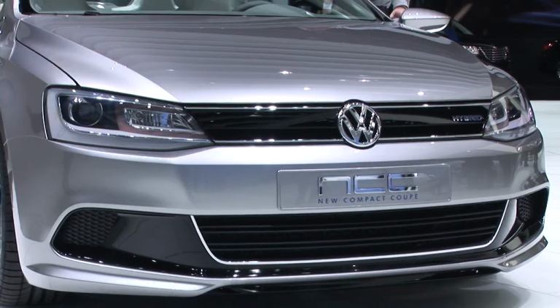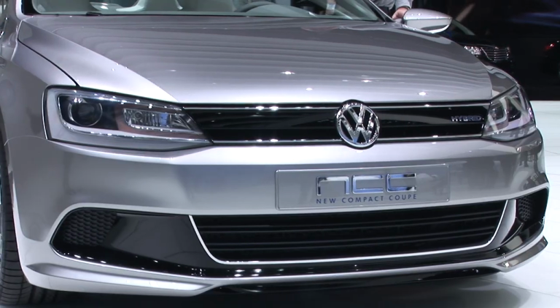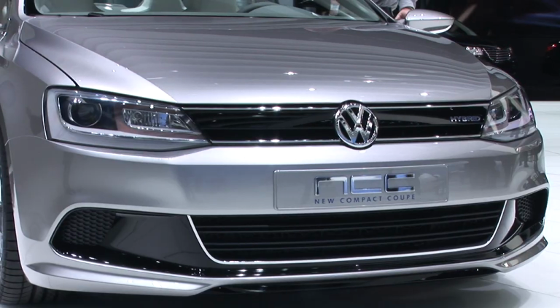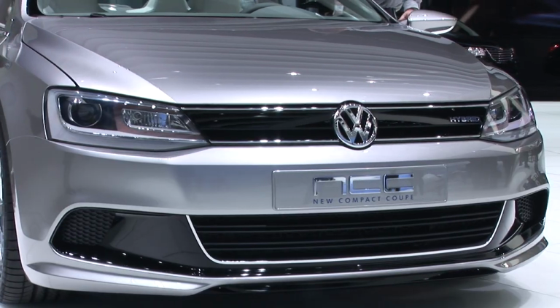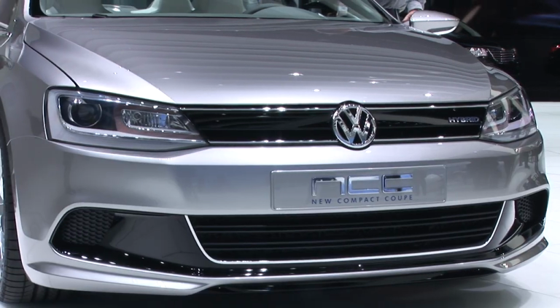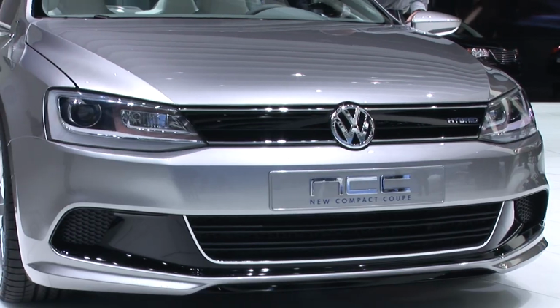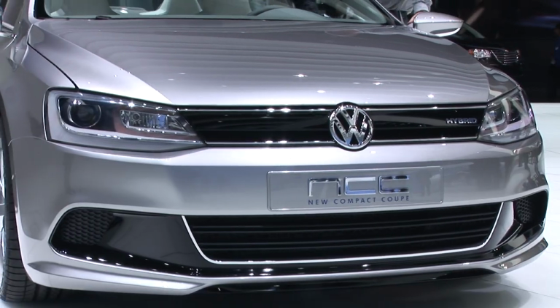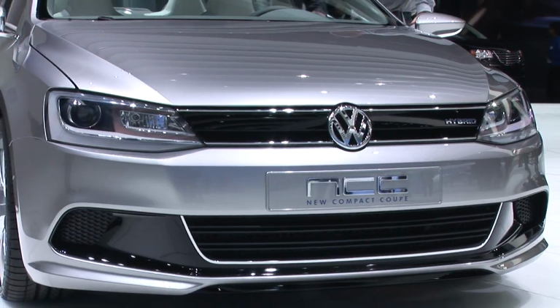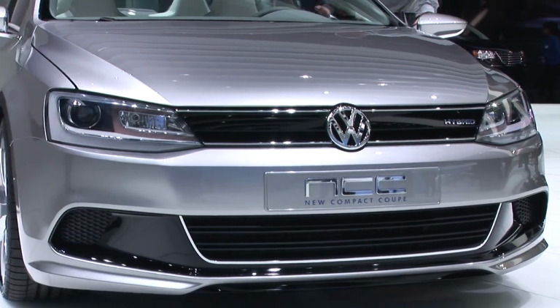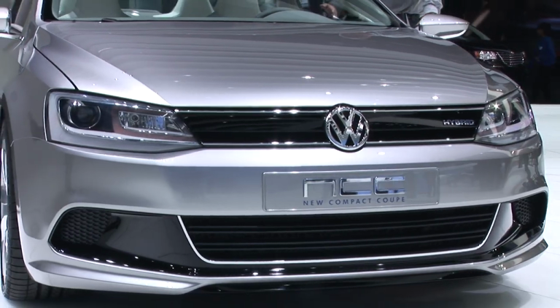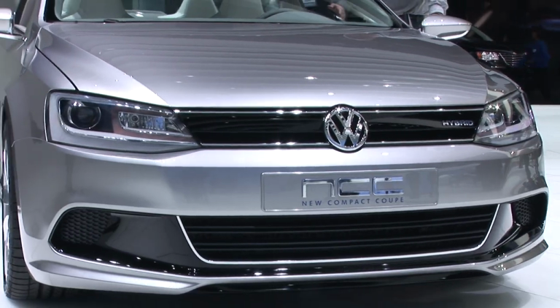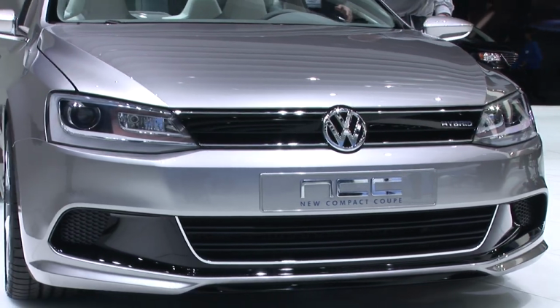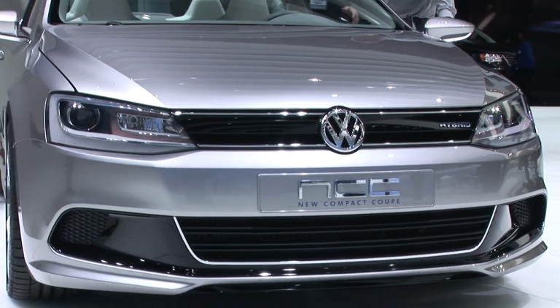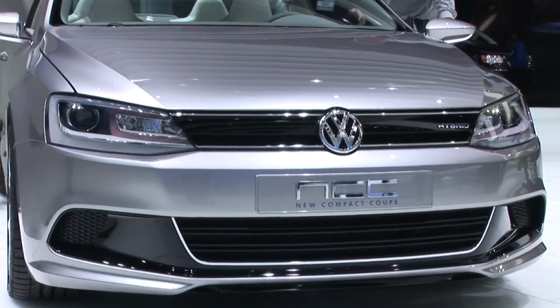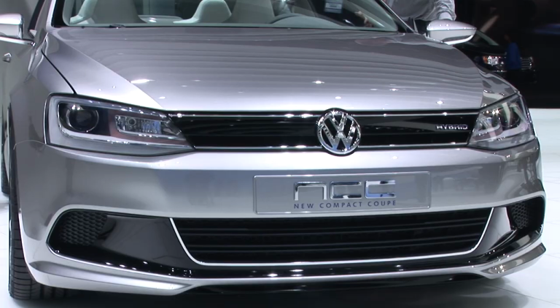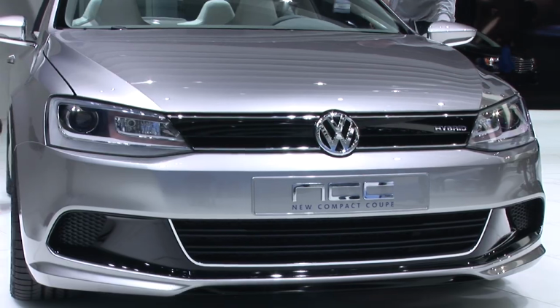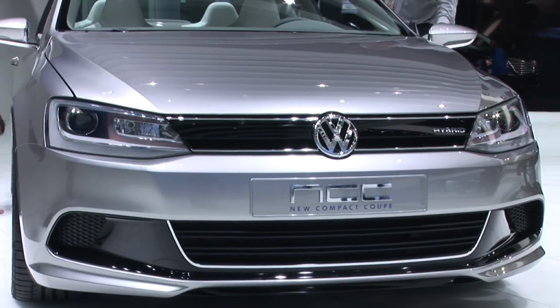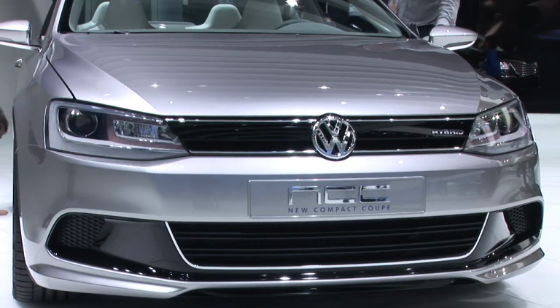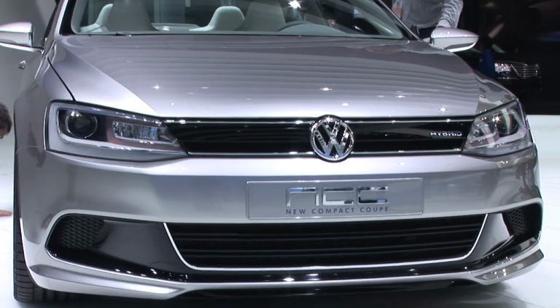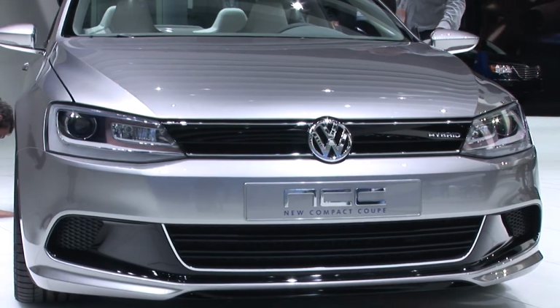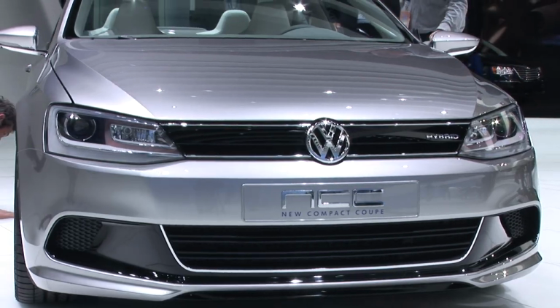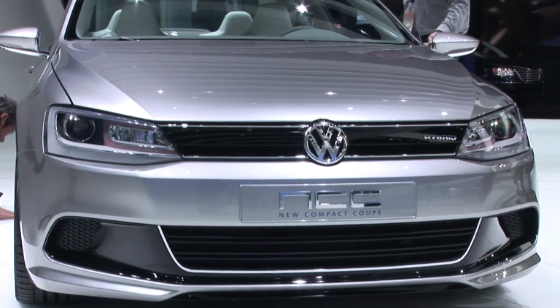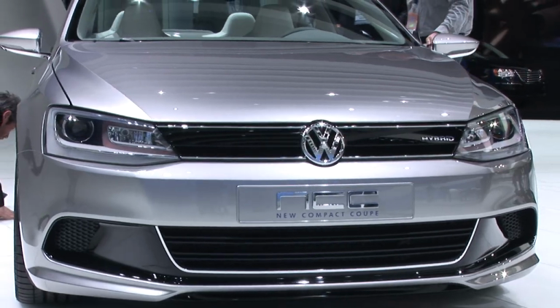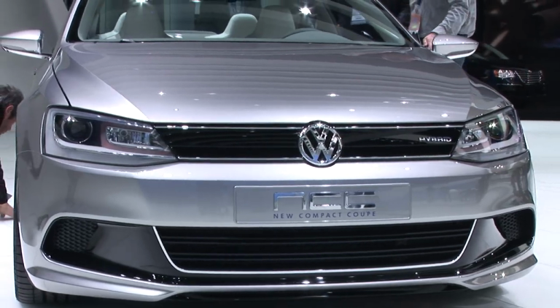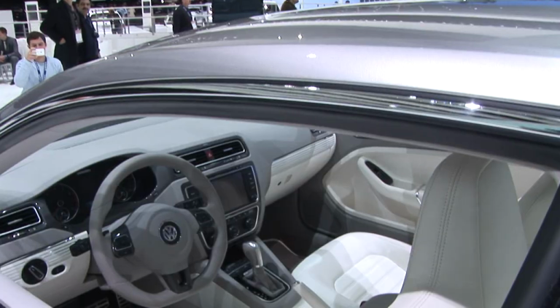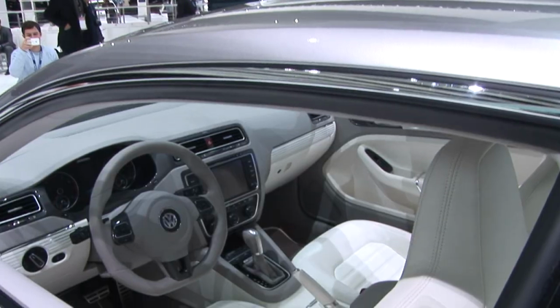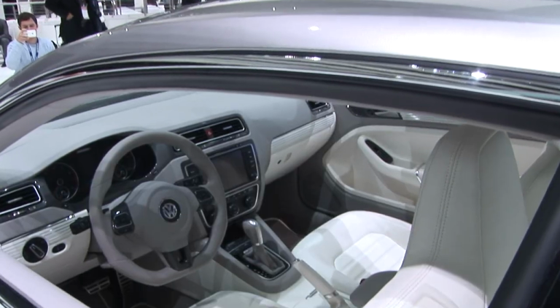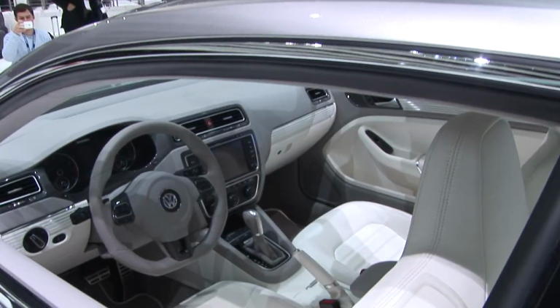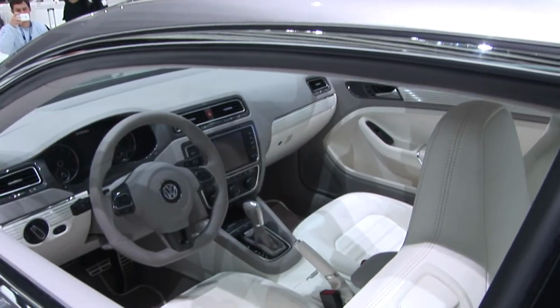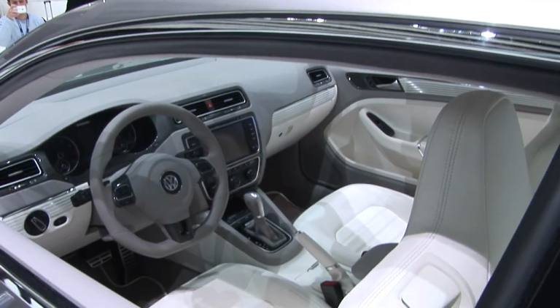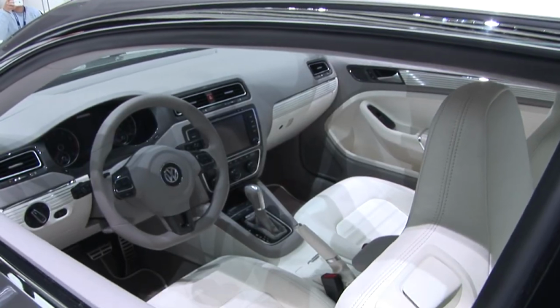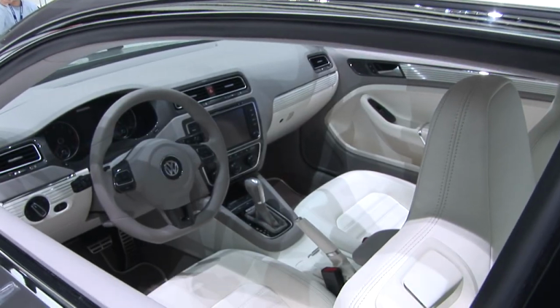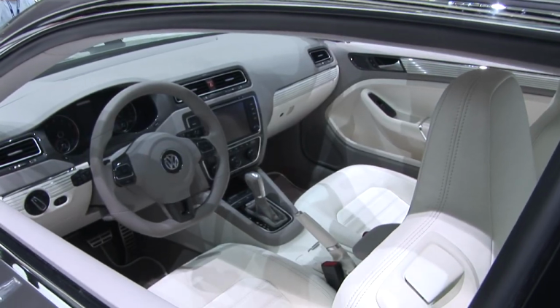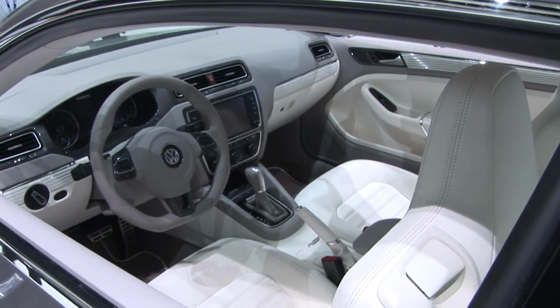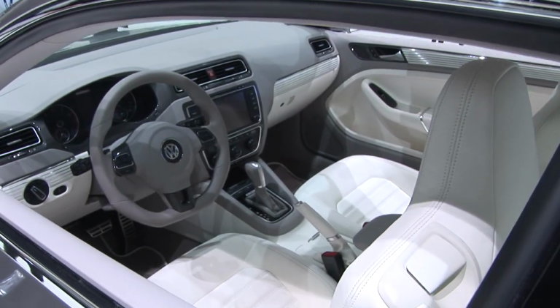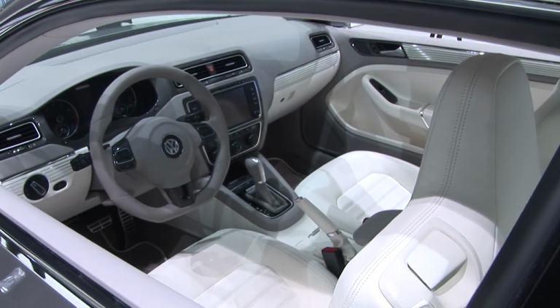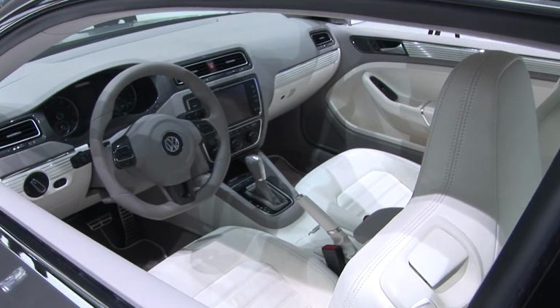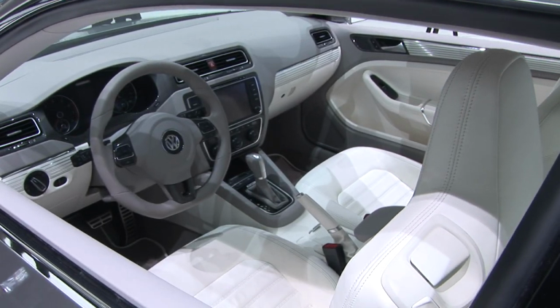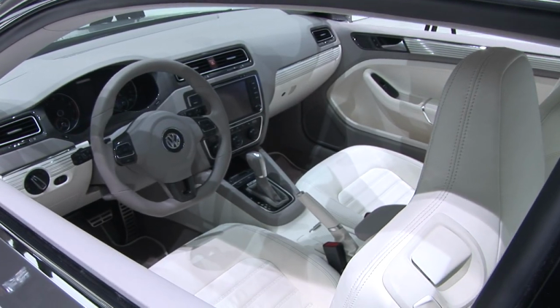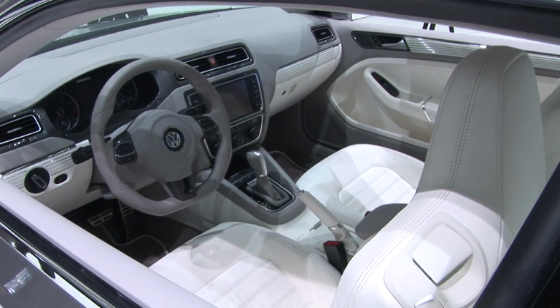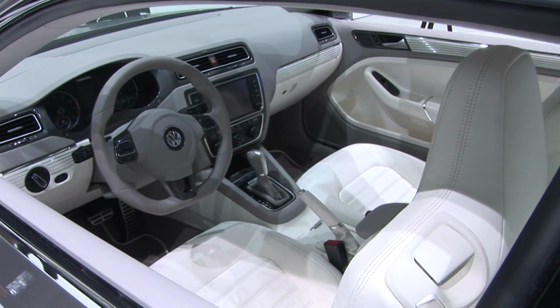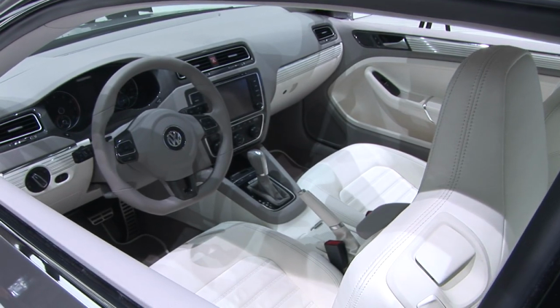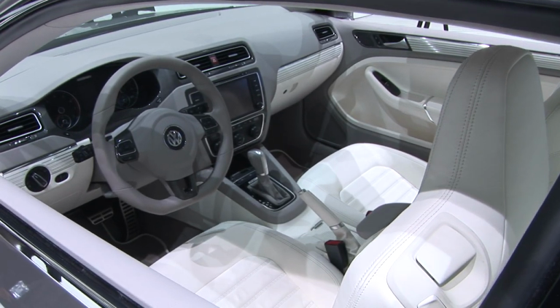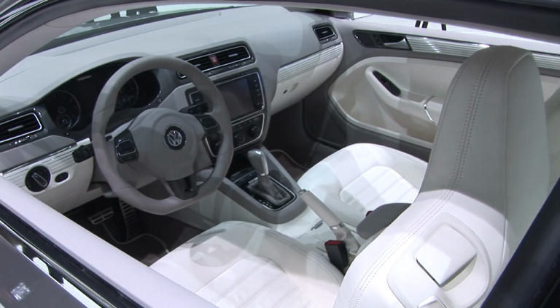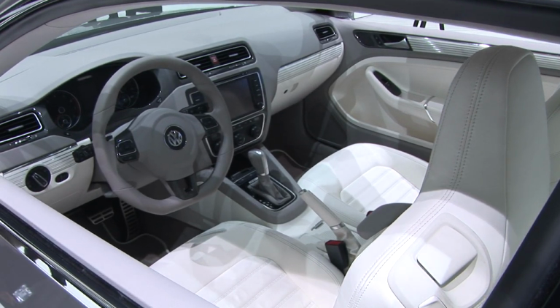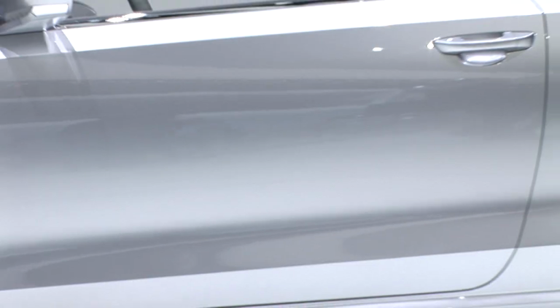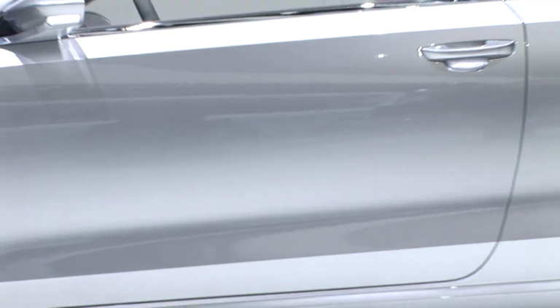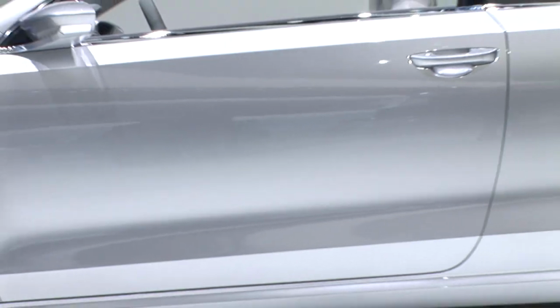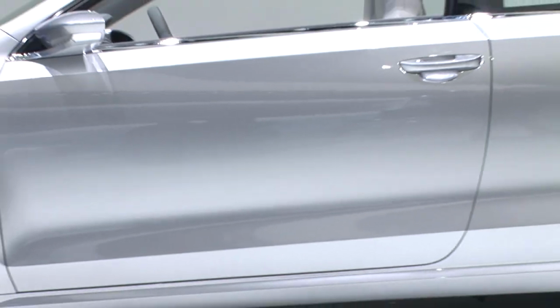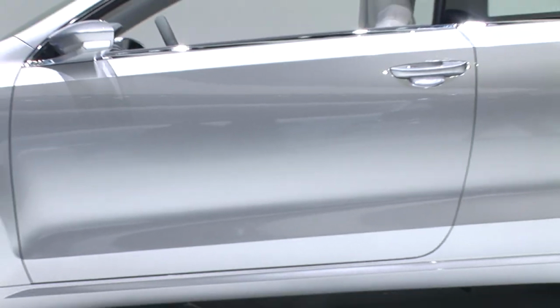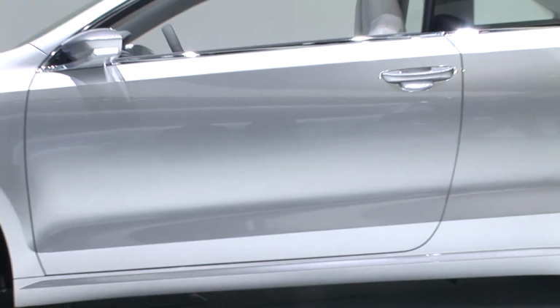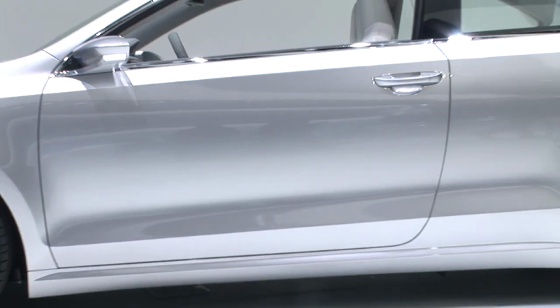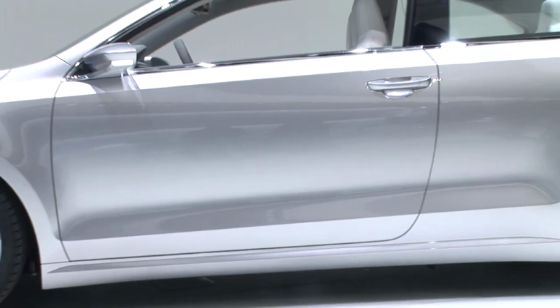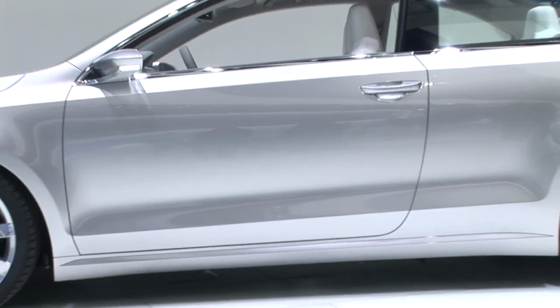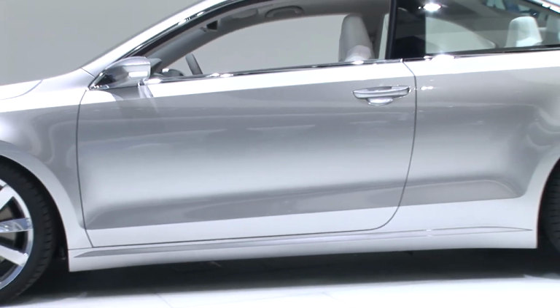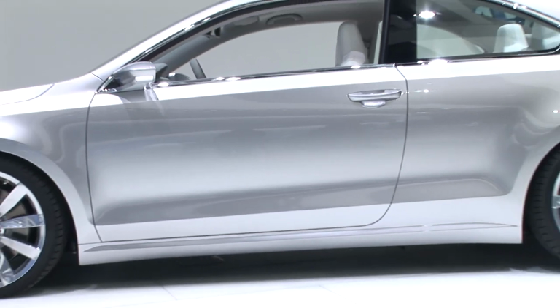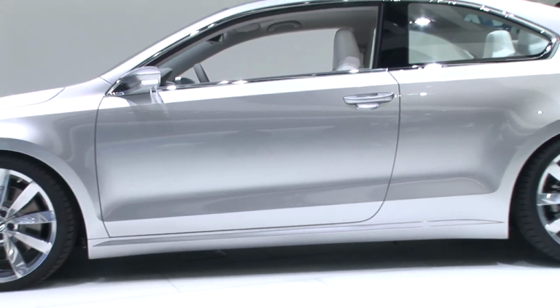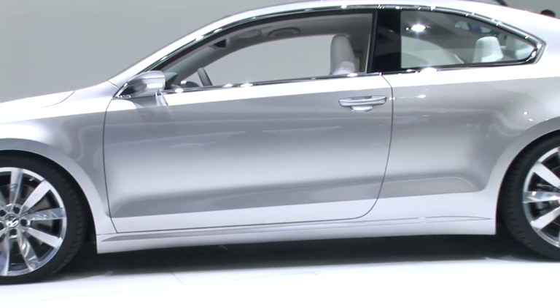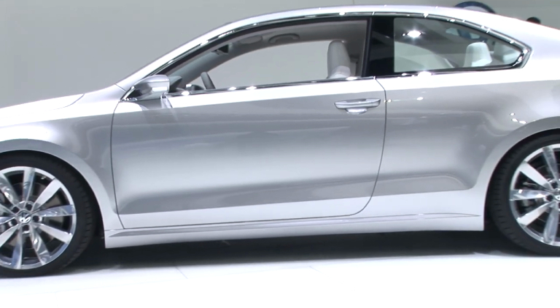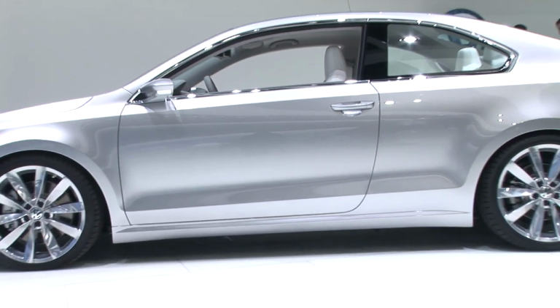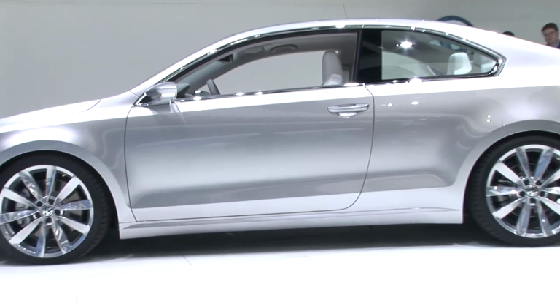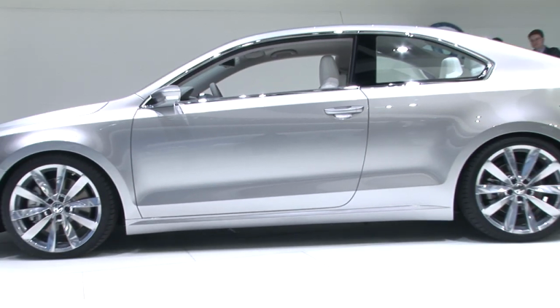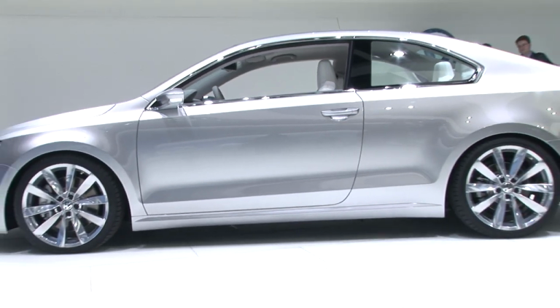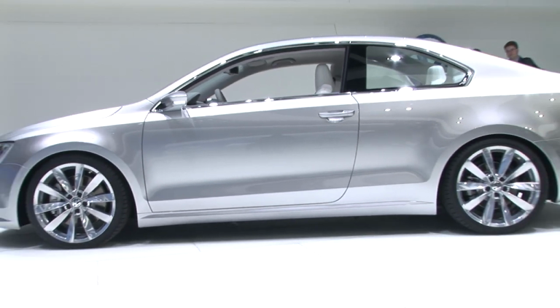As you can see, it's a very boldly styled concept car, and if it makes it to production this way, you can be sure that VW has a hit on its hands.